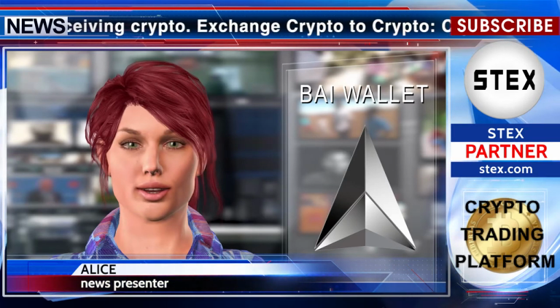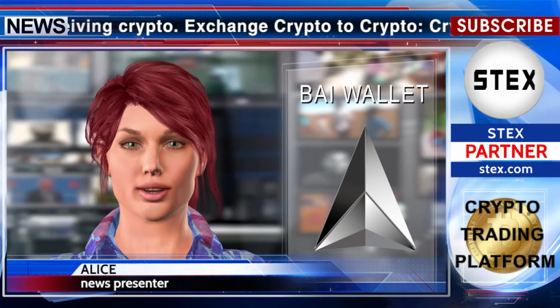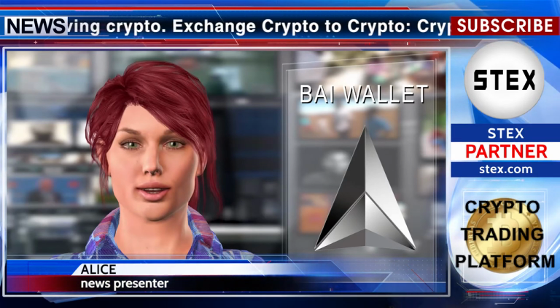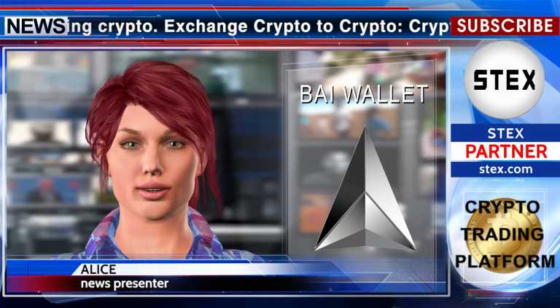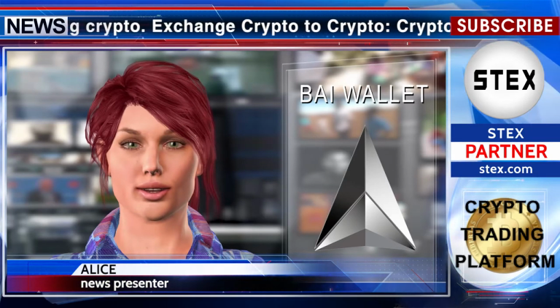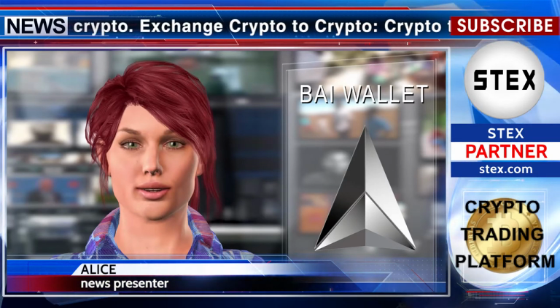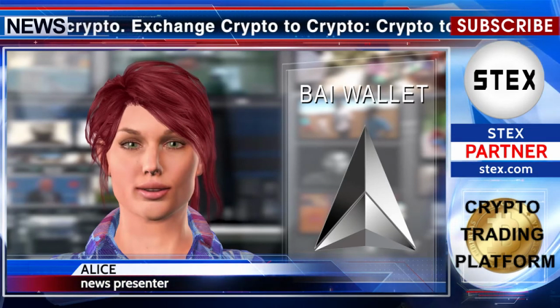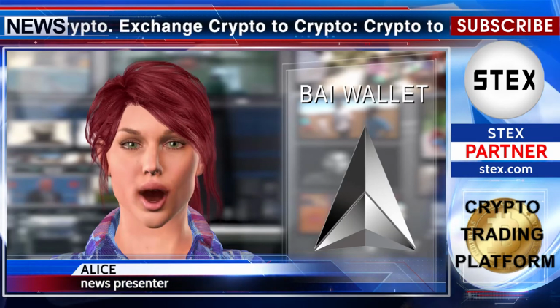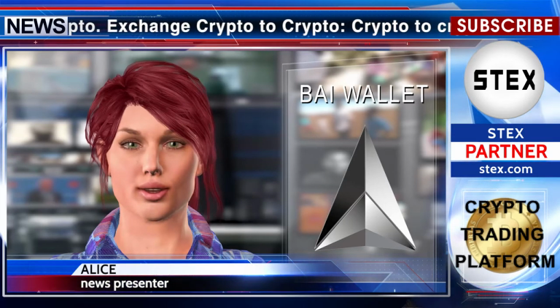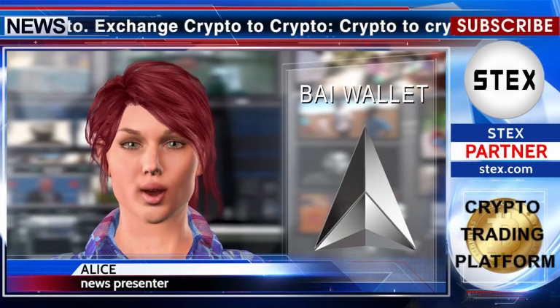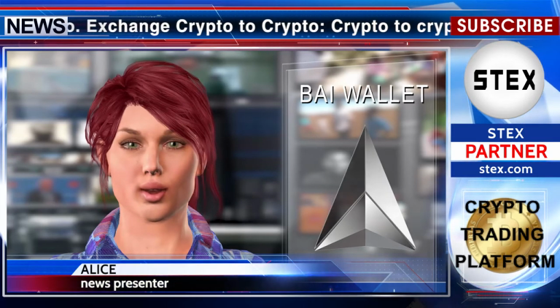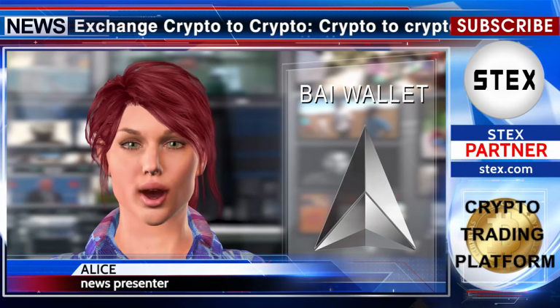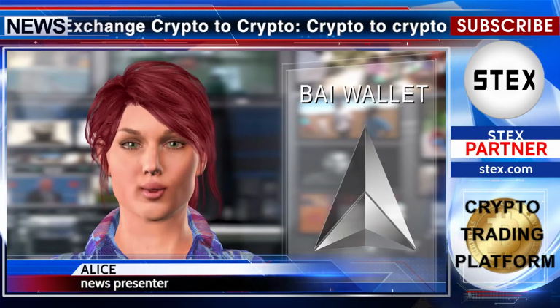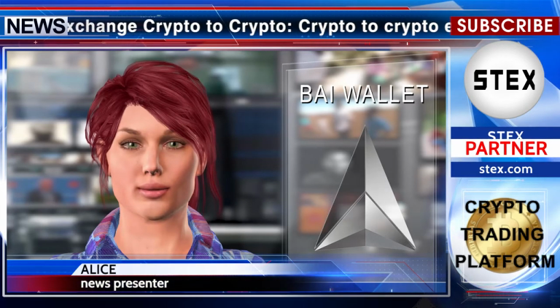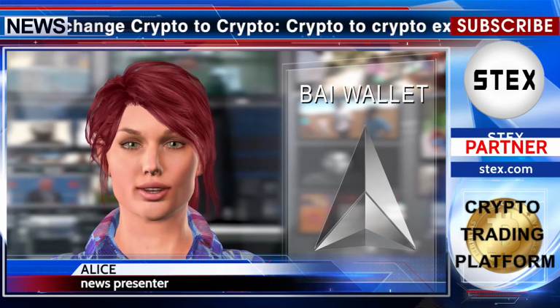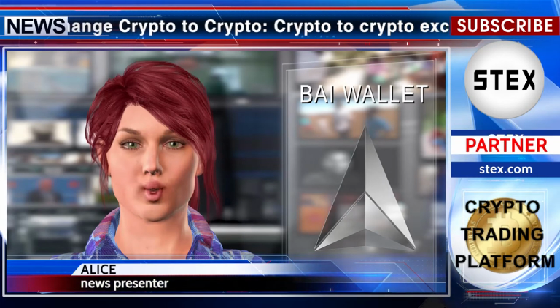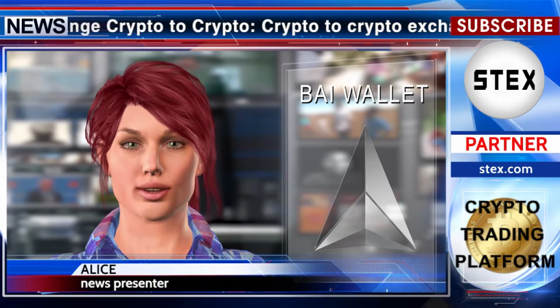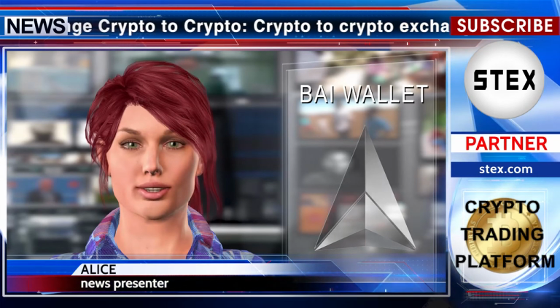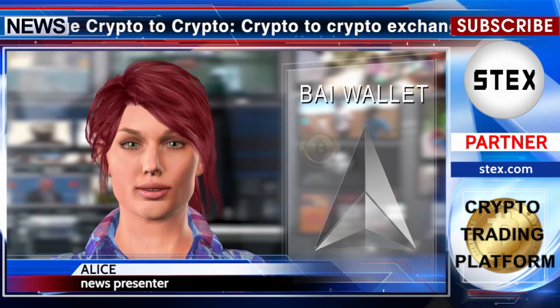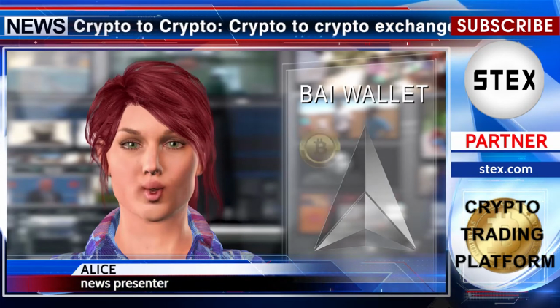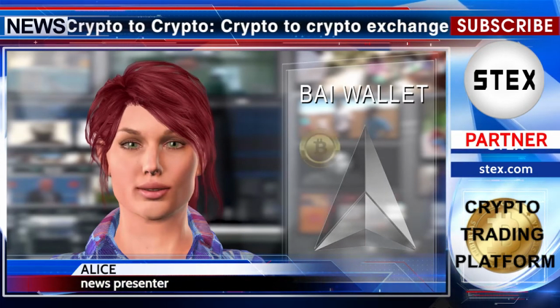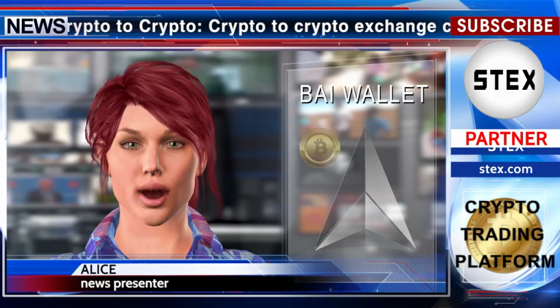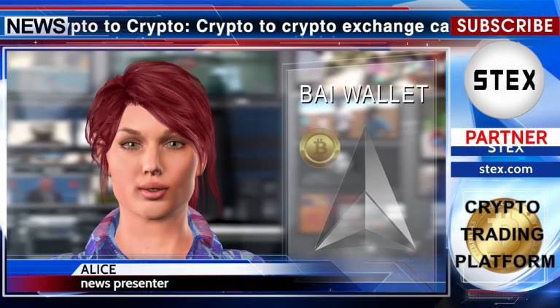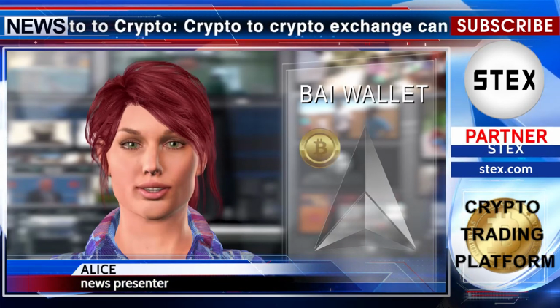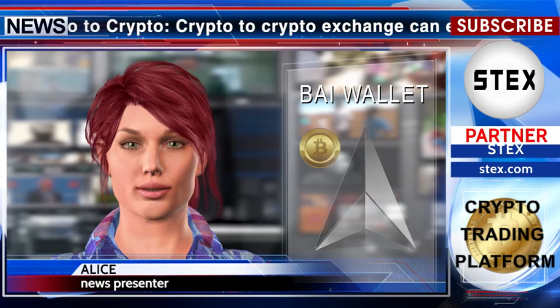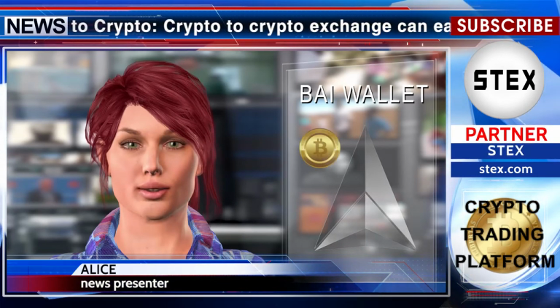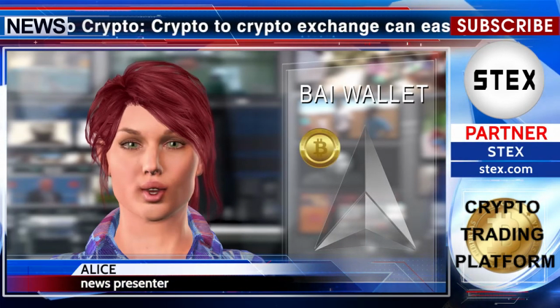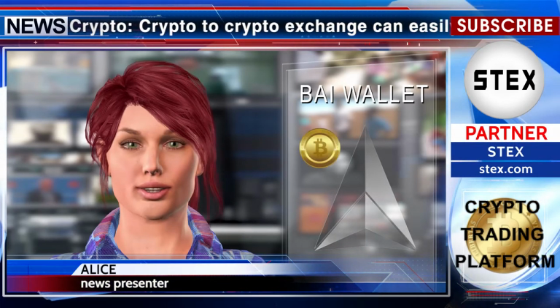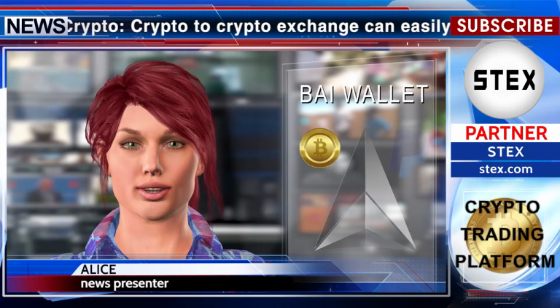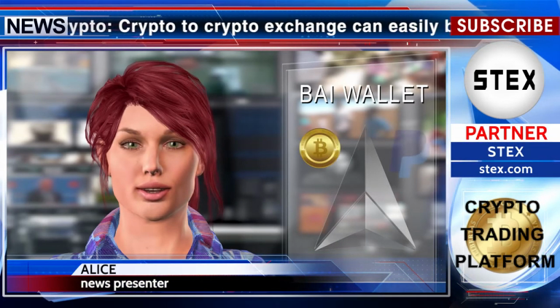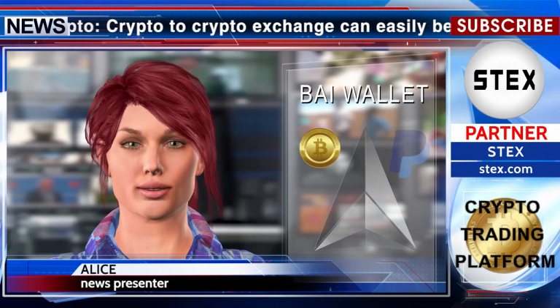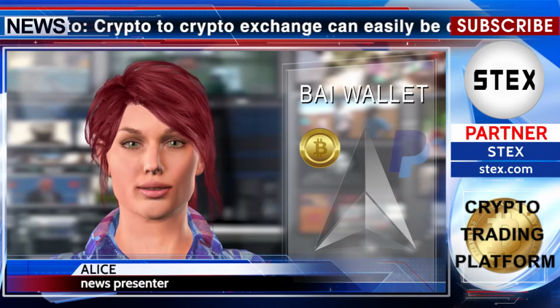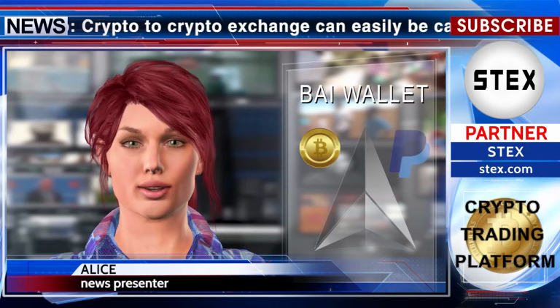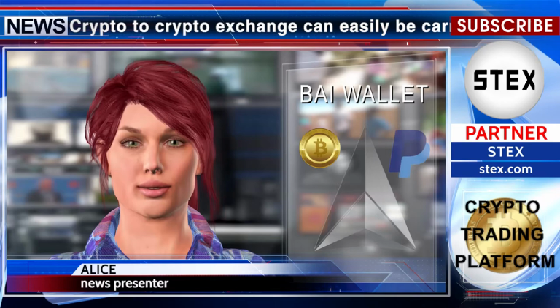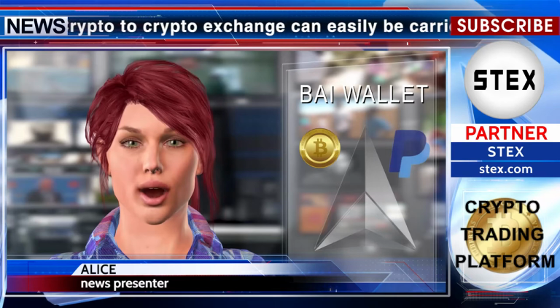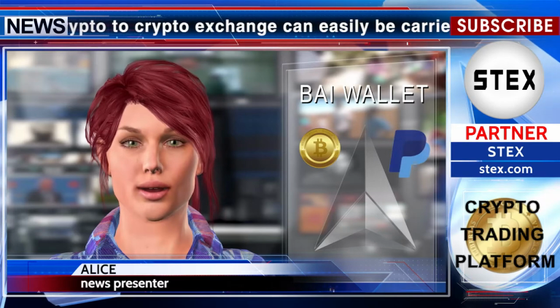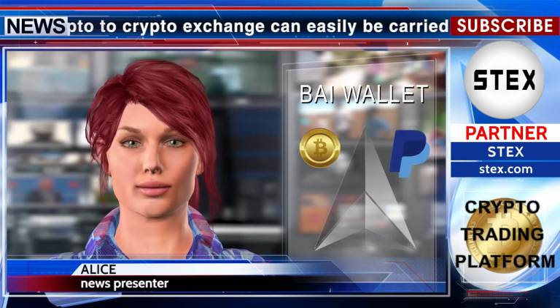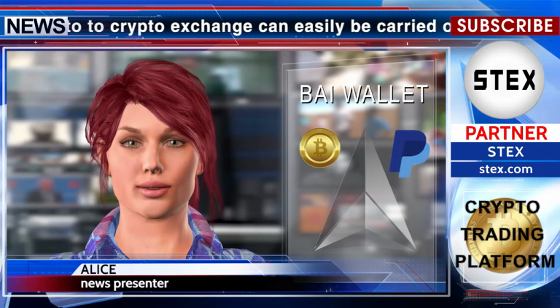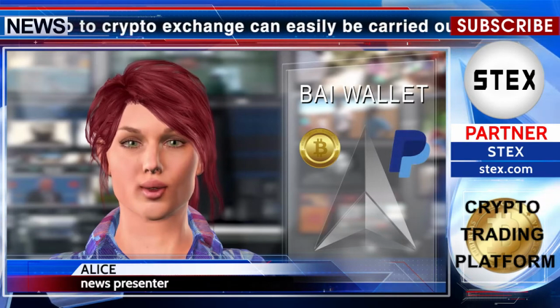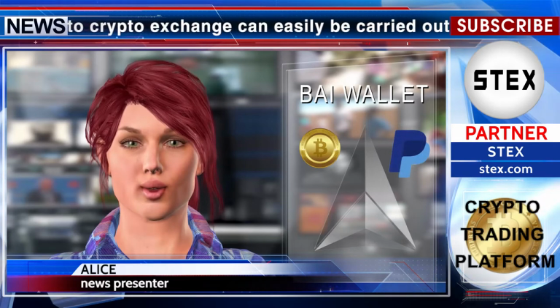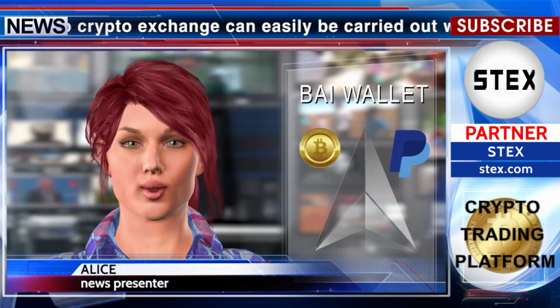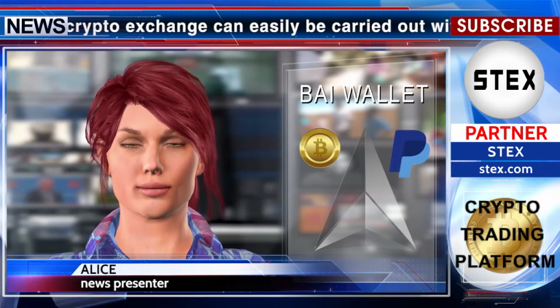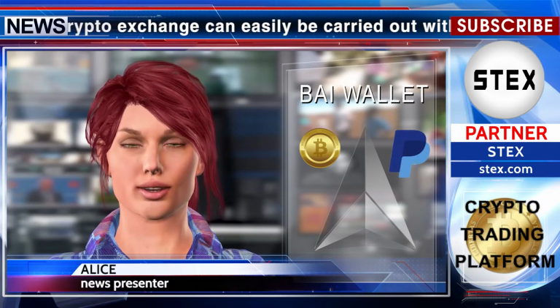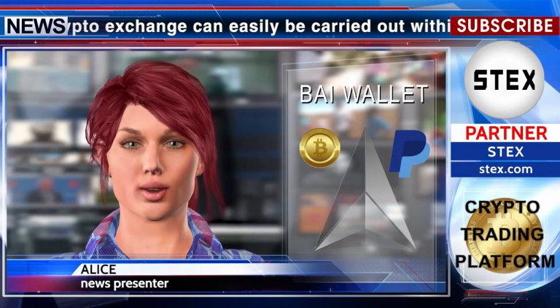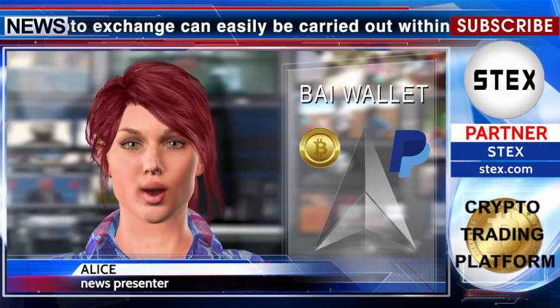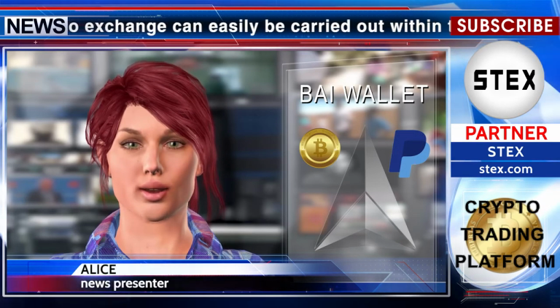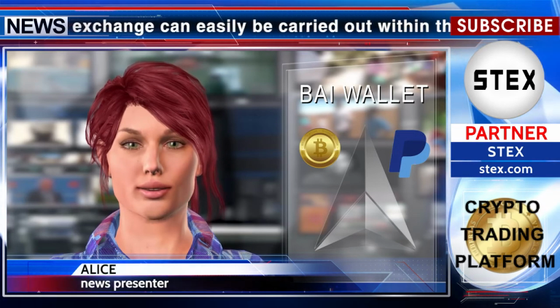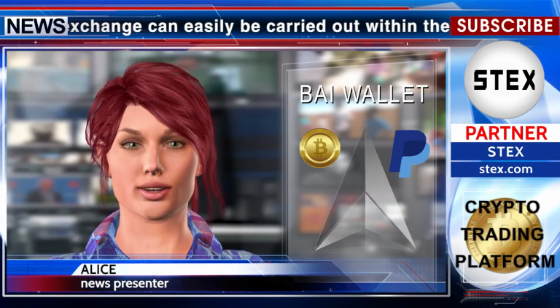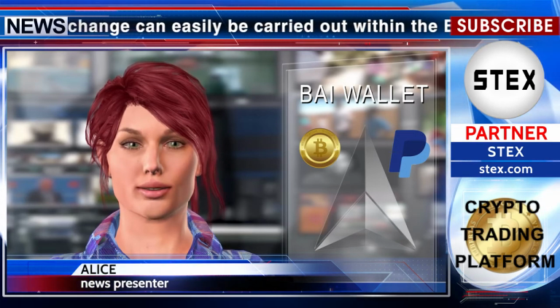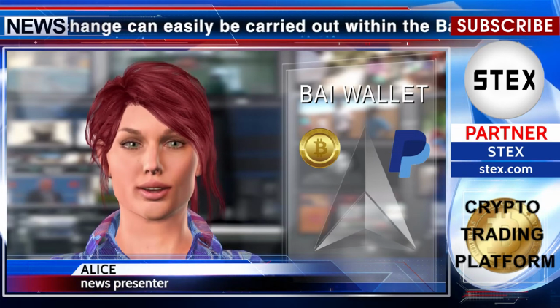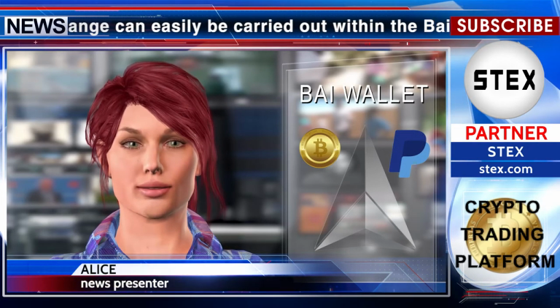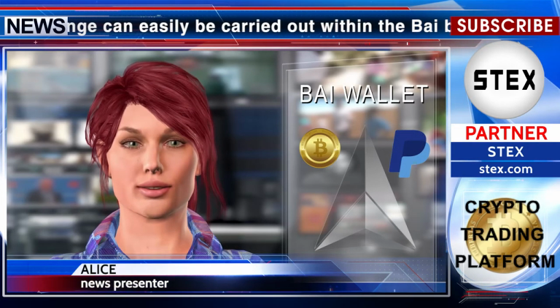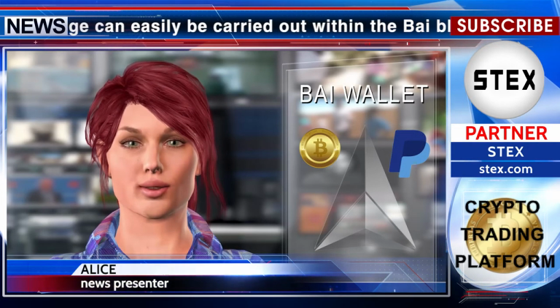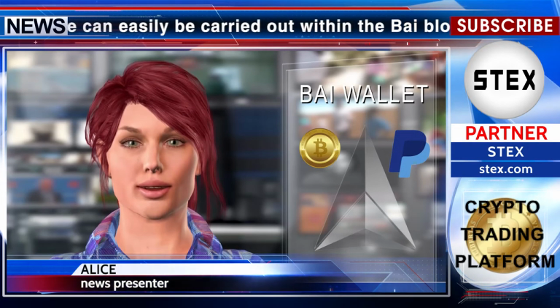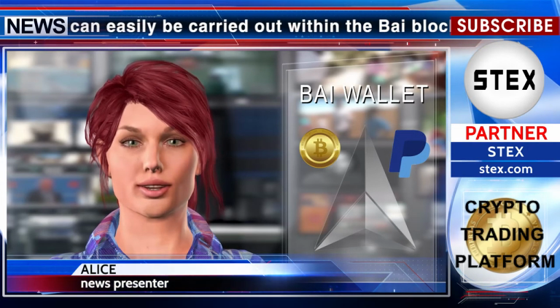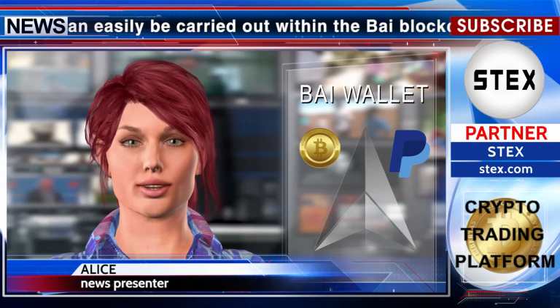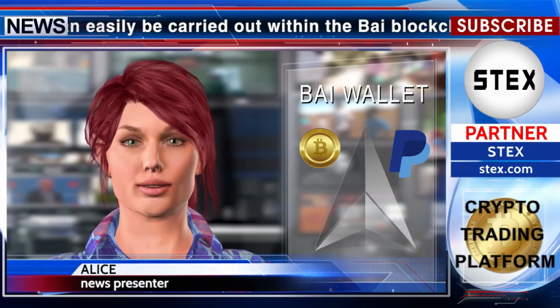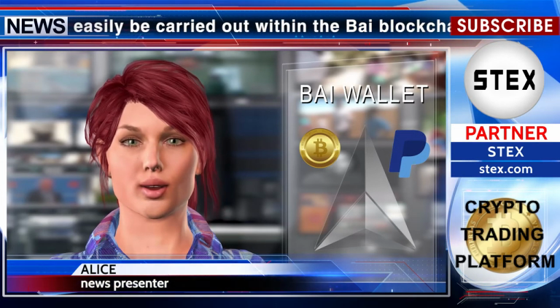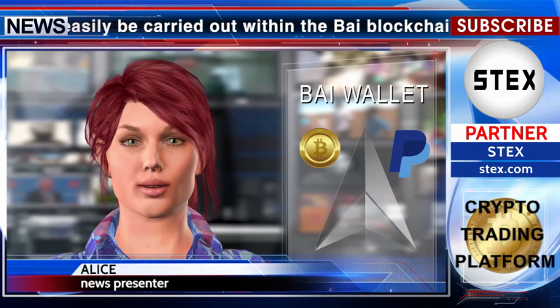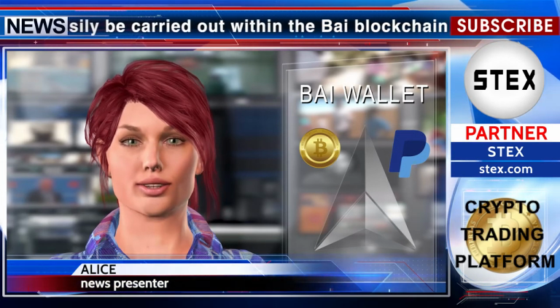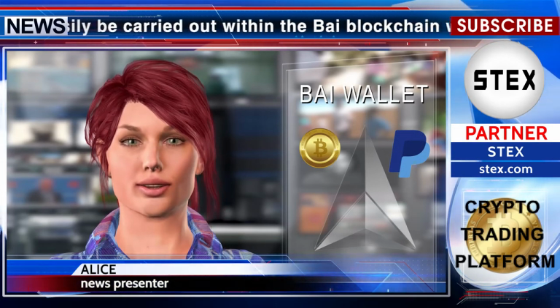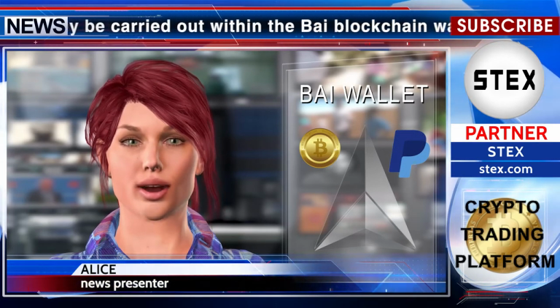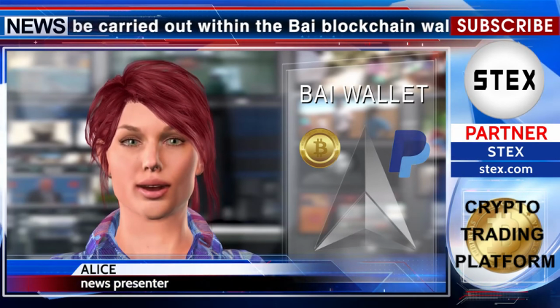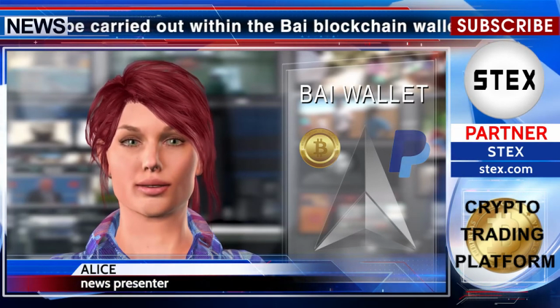It is available on mobile devices, supports BTC and PayPal for buying Buy assets, and is easy to understand.